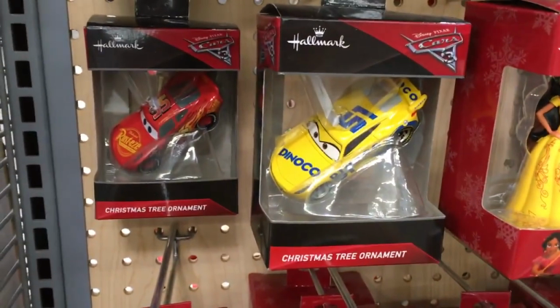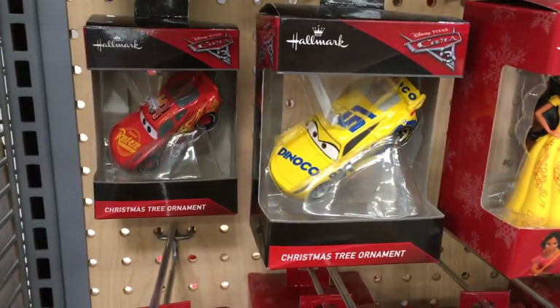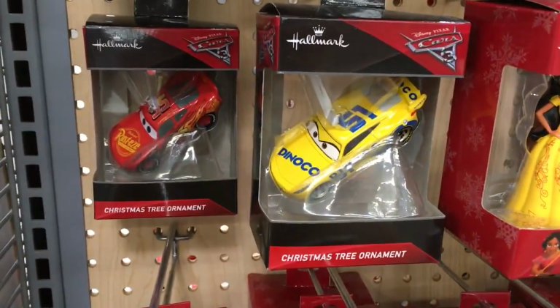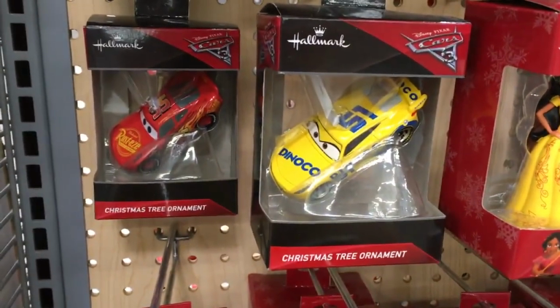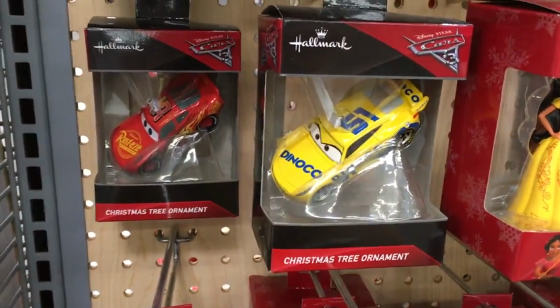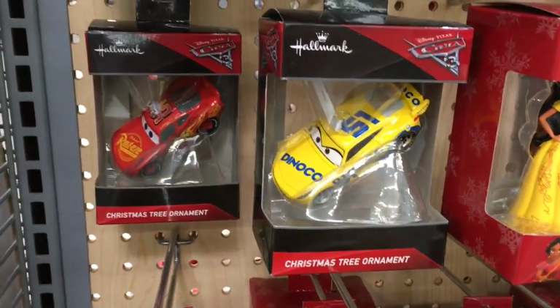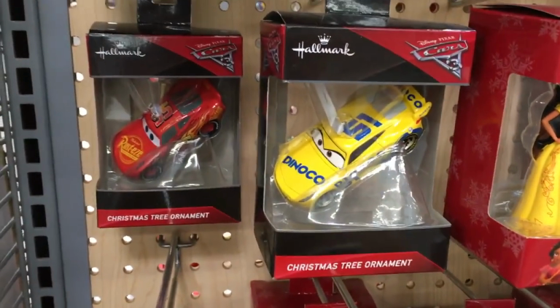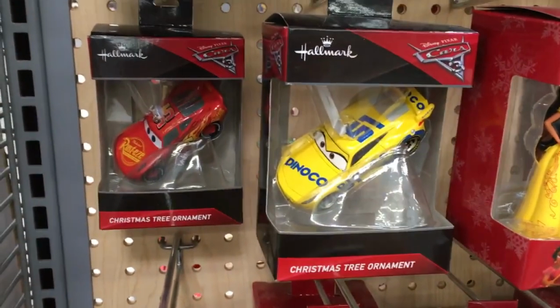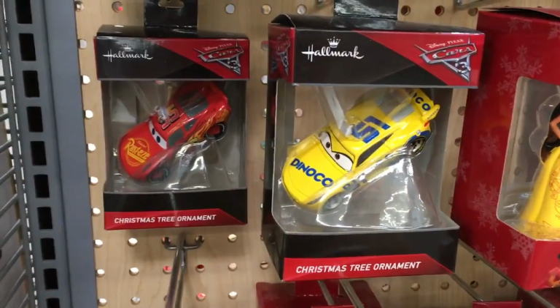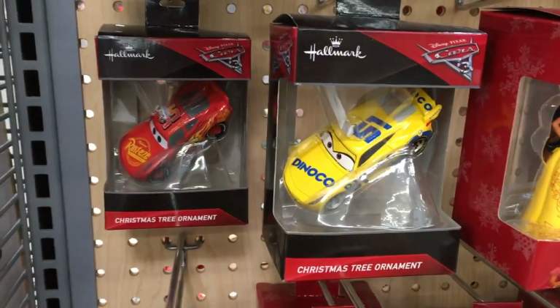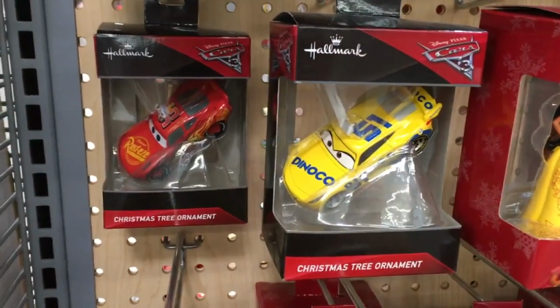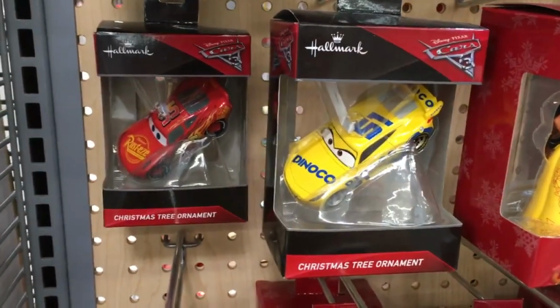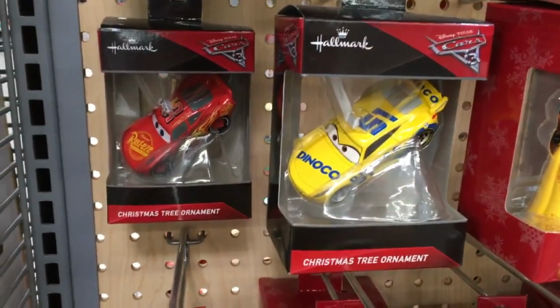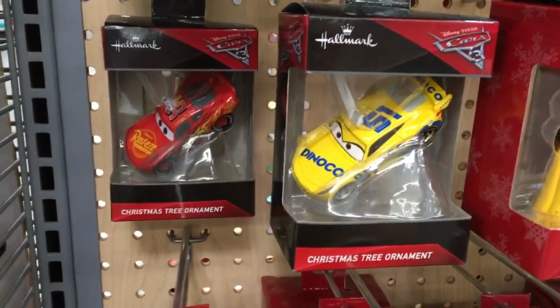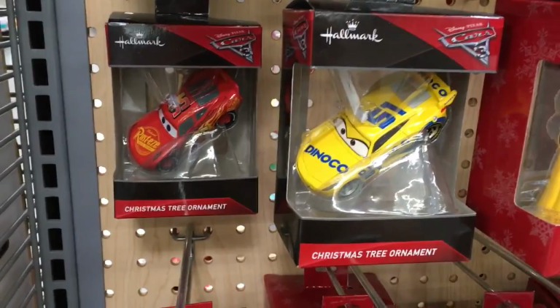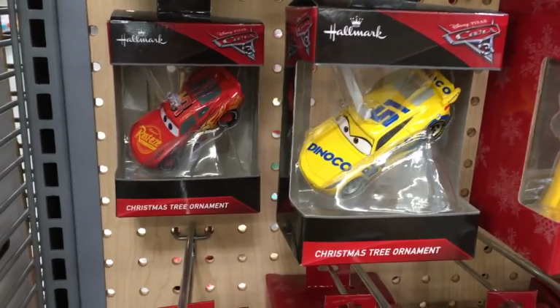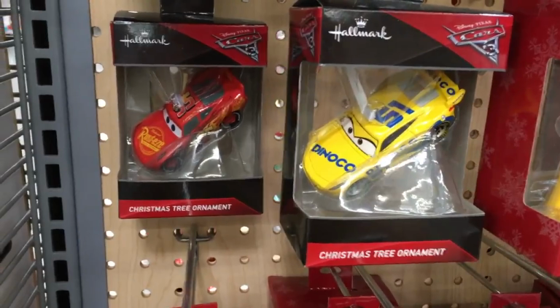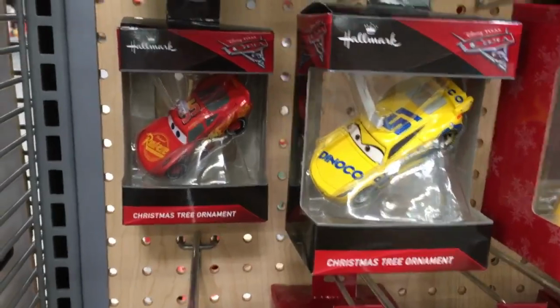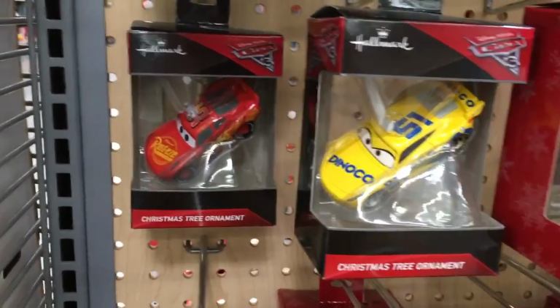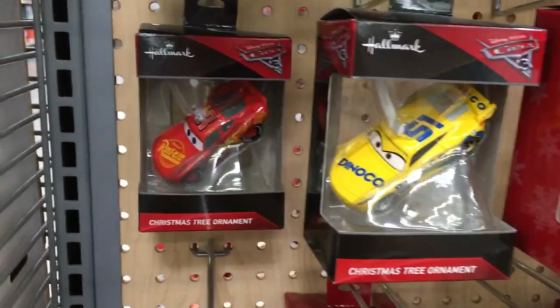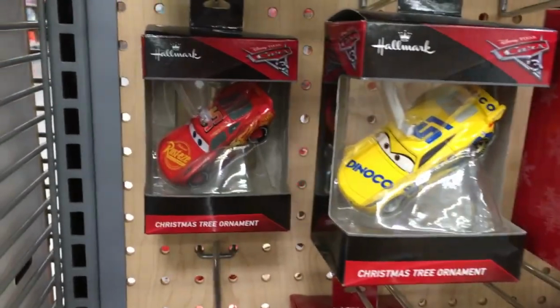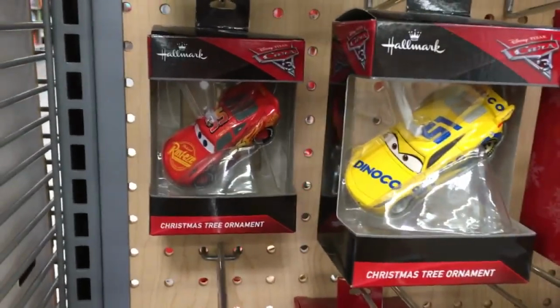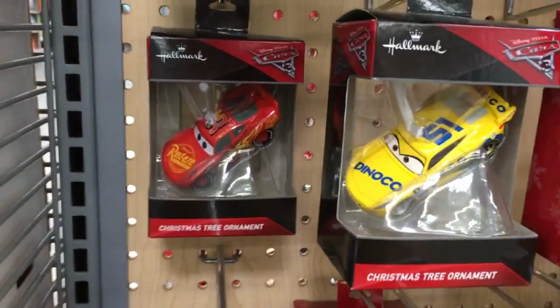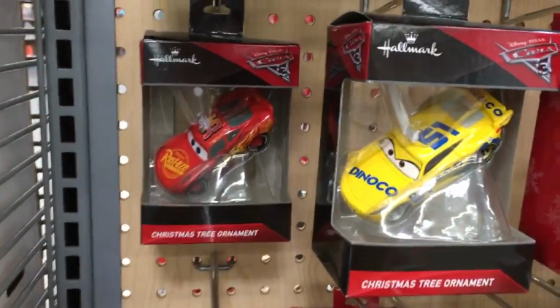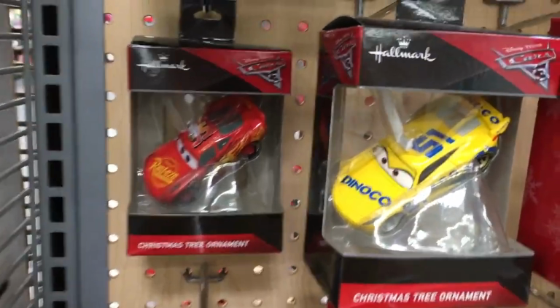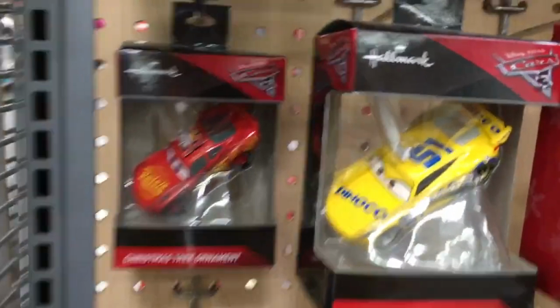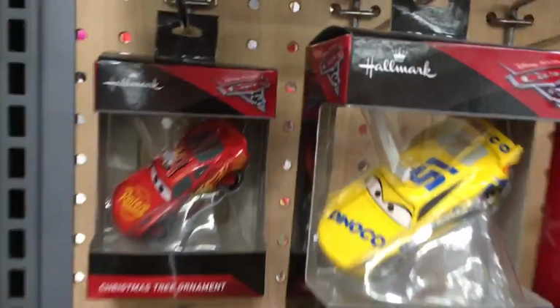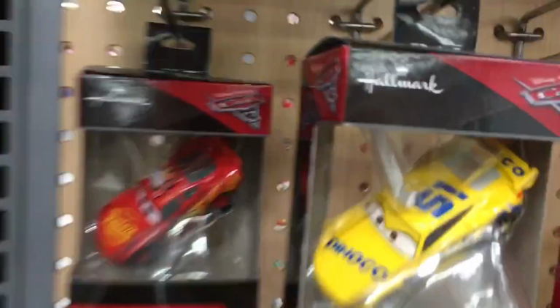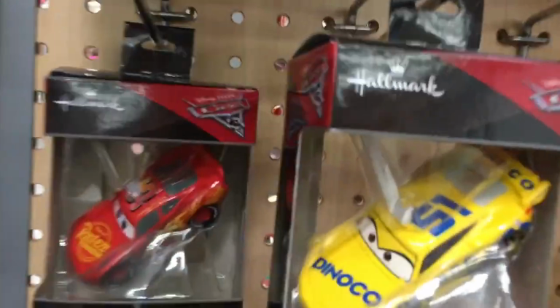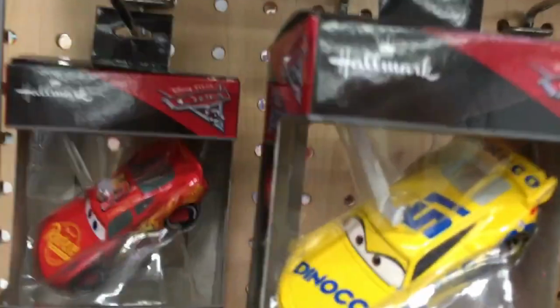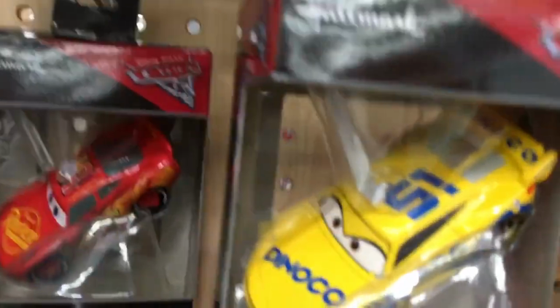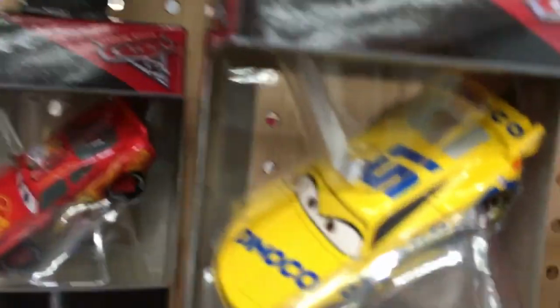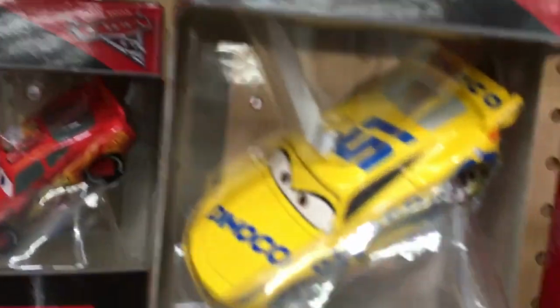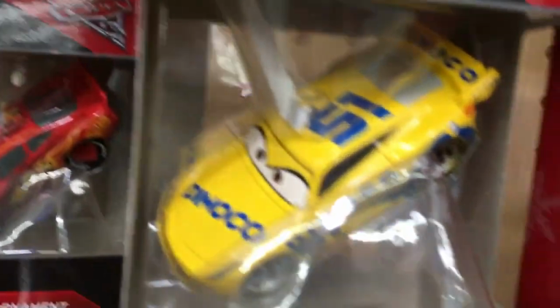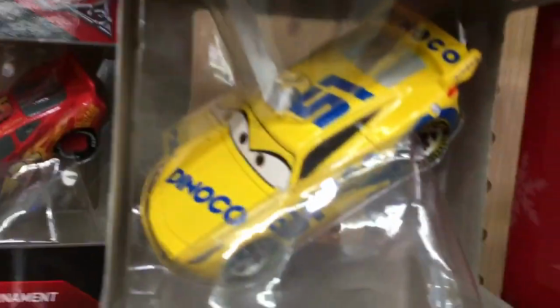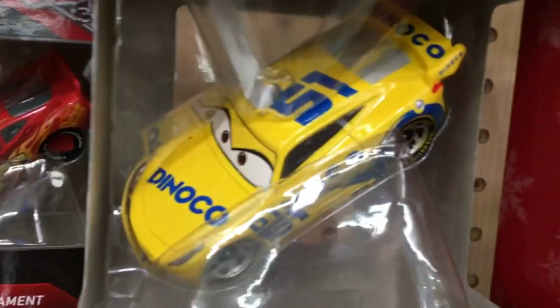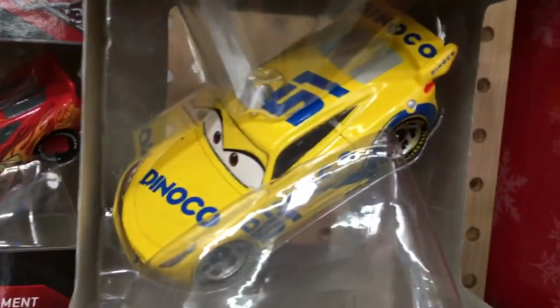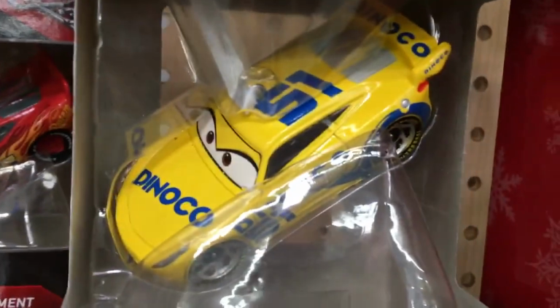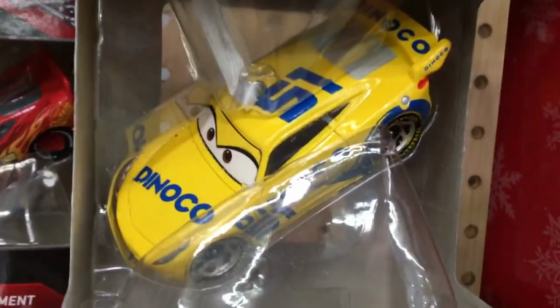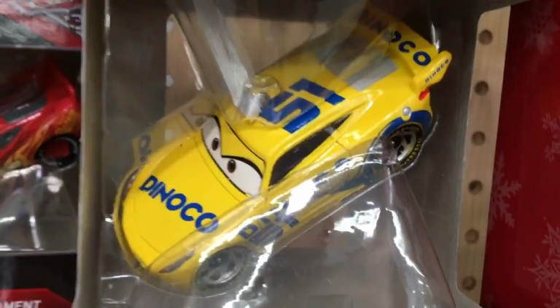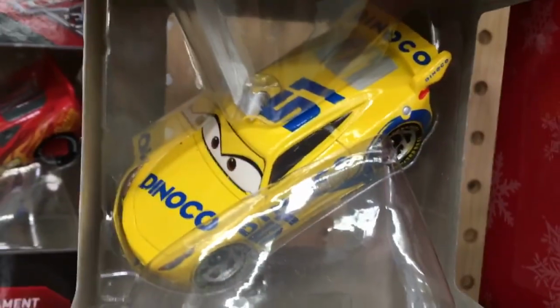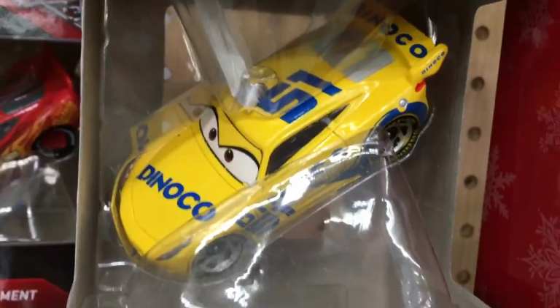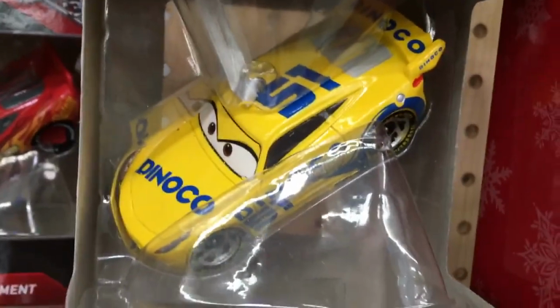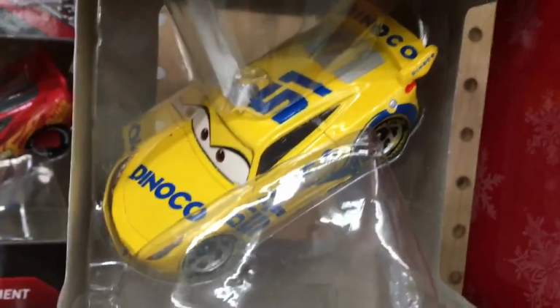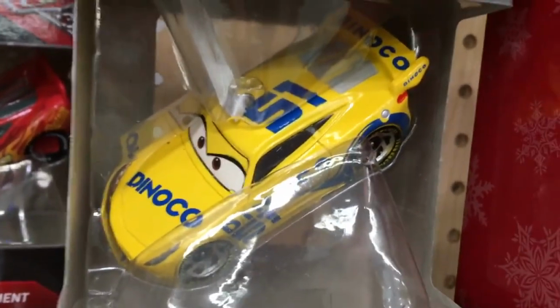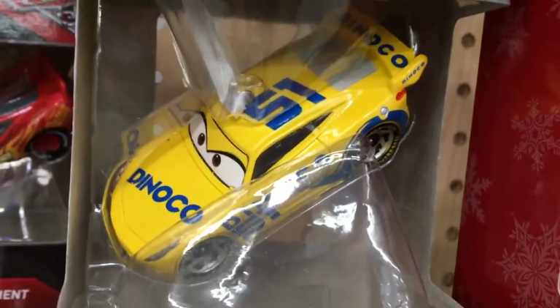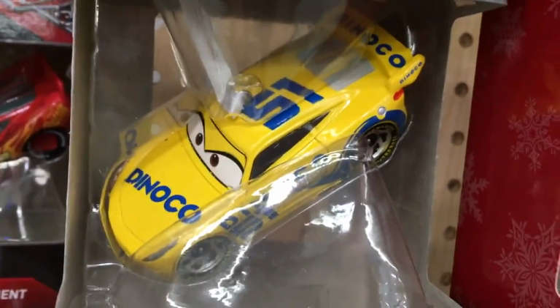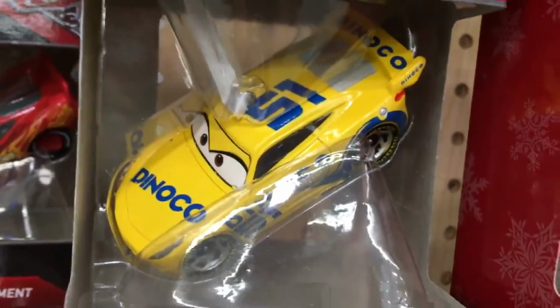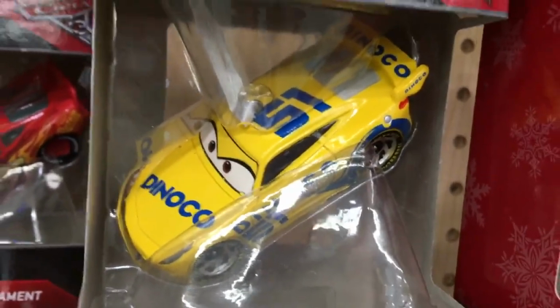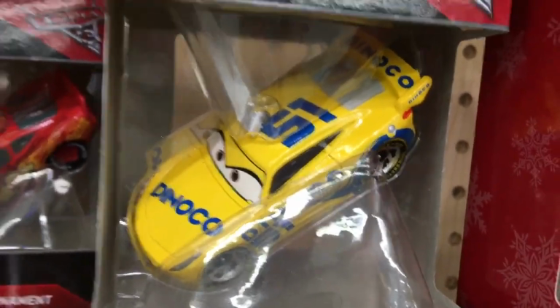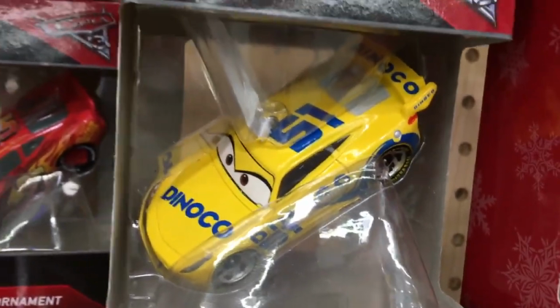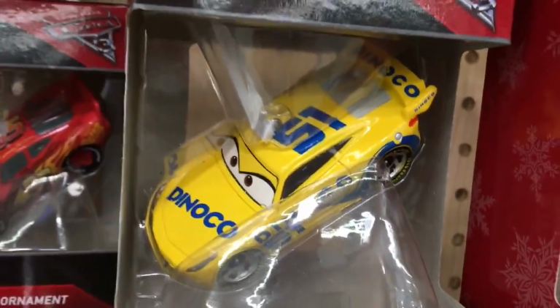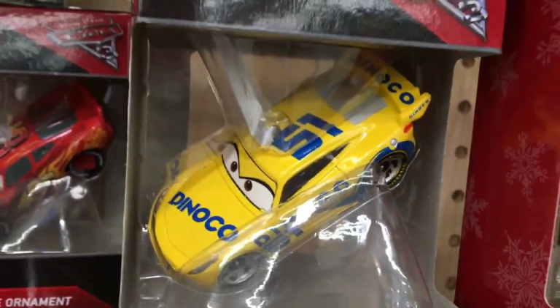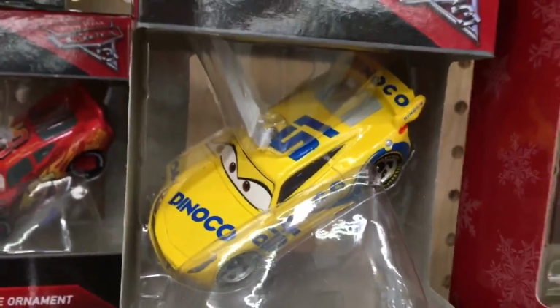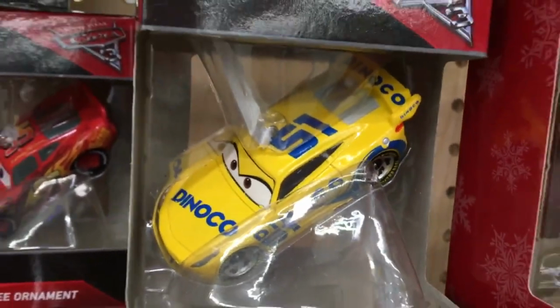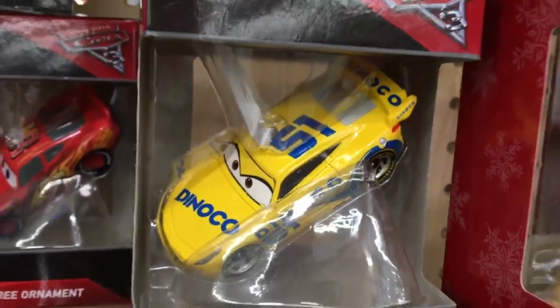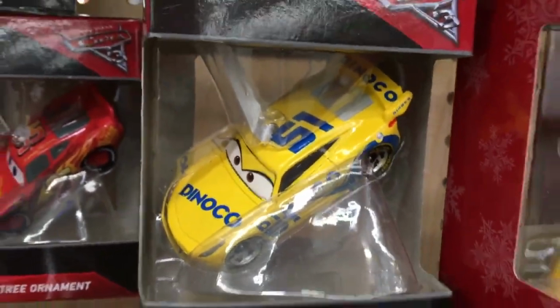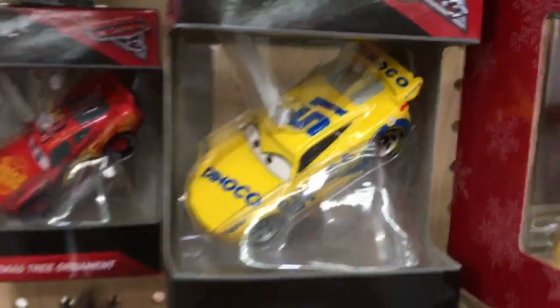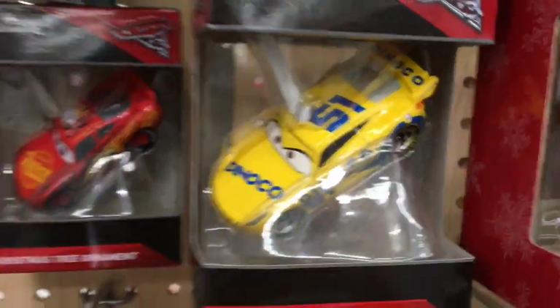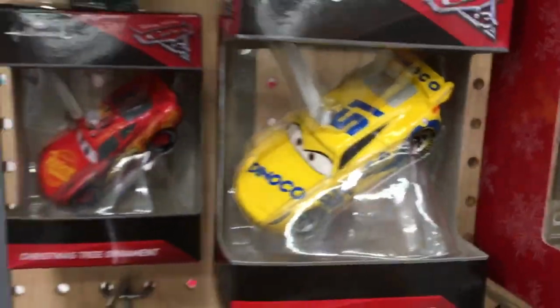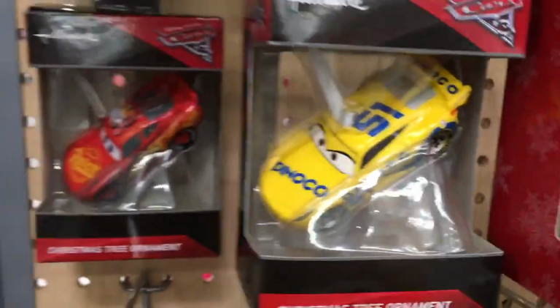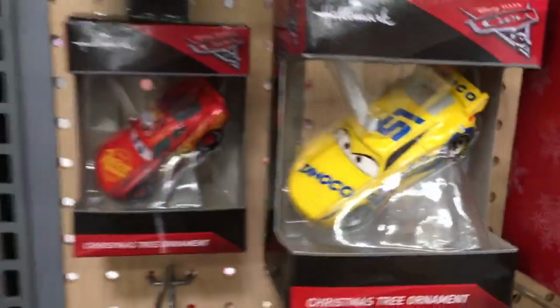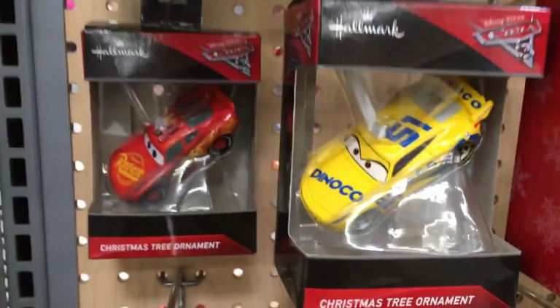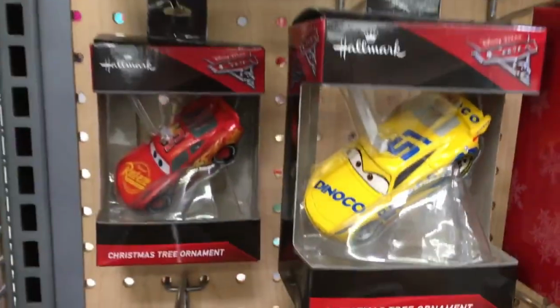On the other side of the aisle, they had a Lightning McQueen and Dinoco Cruz Ramirez ornament. That is a very cool addition.